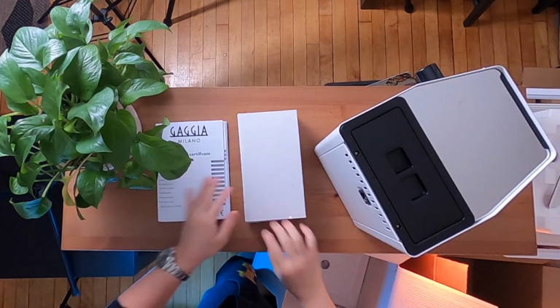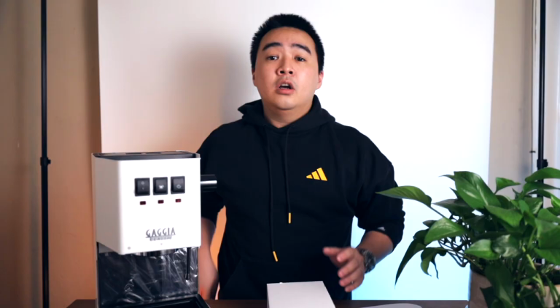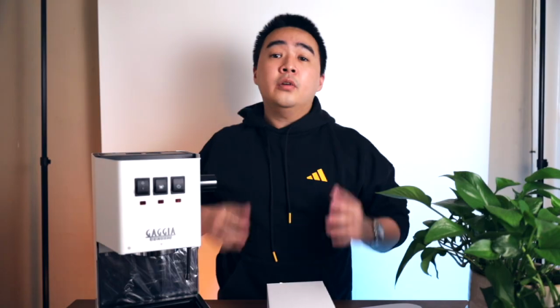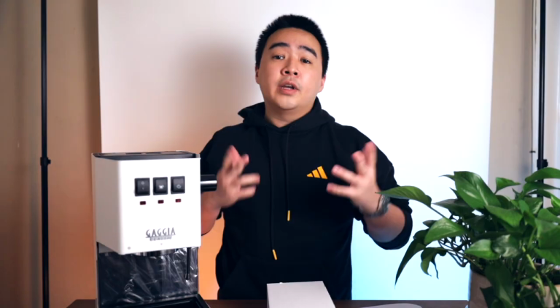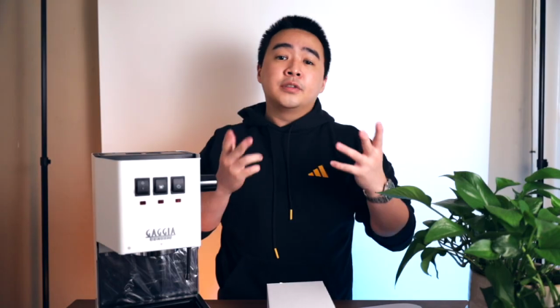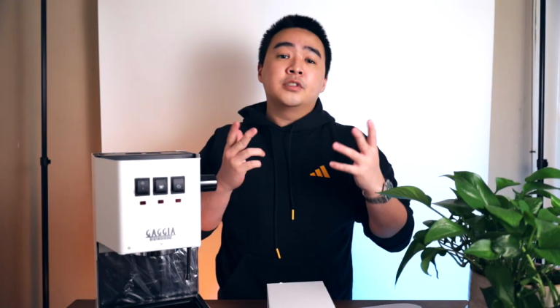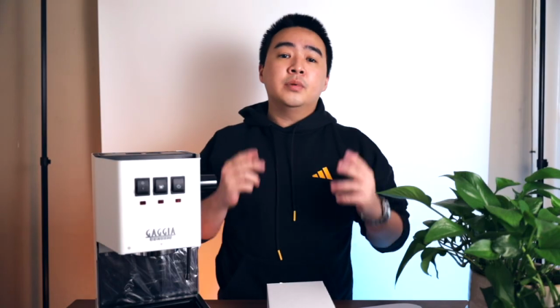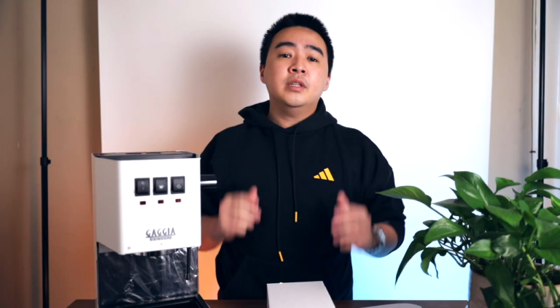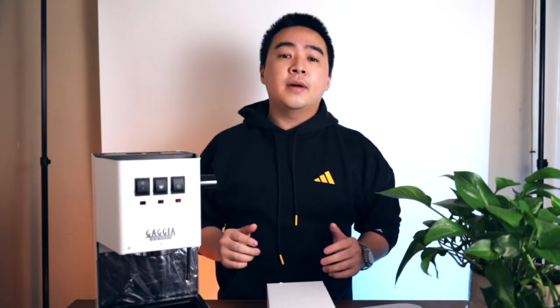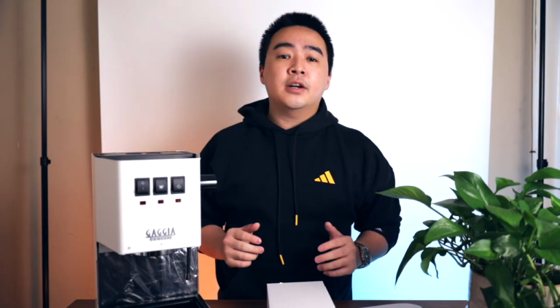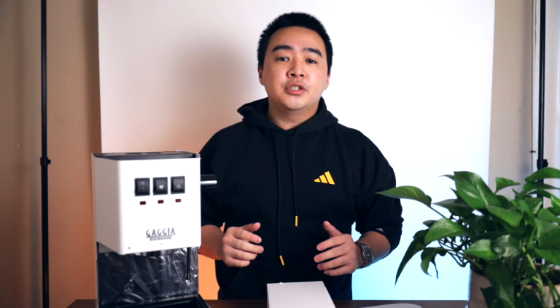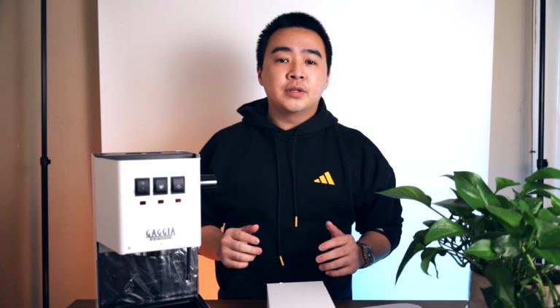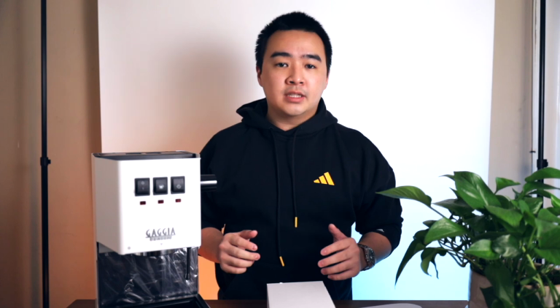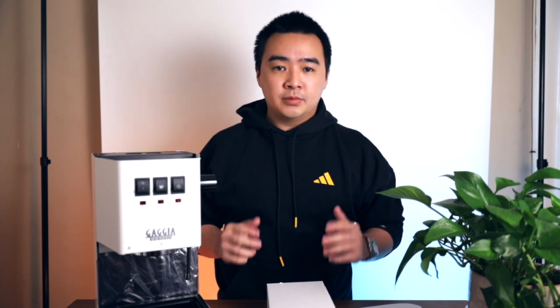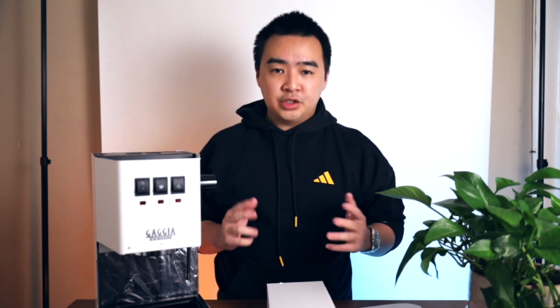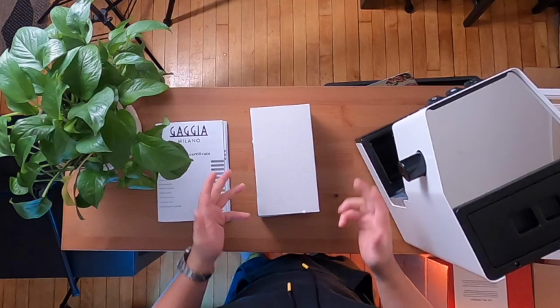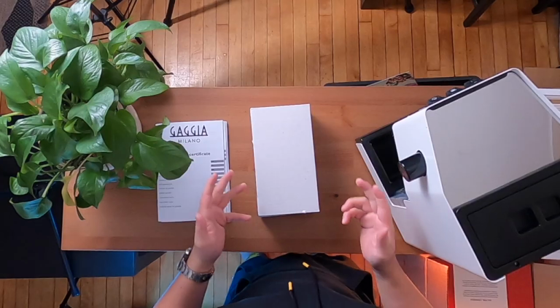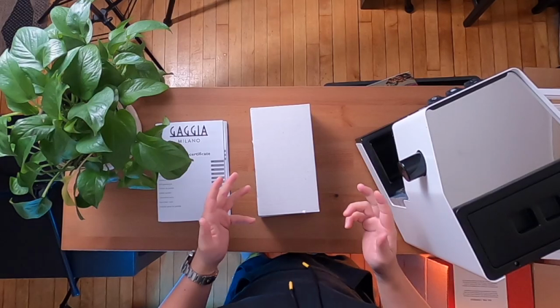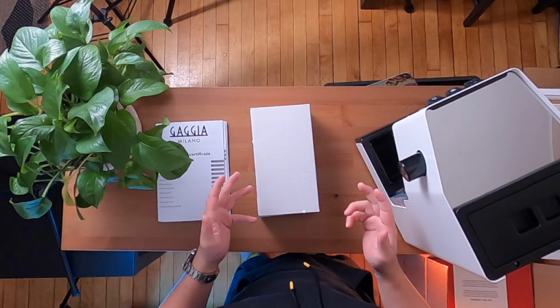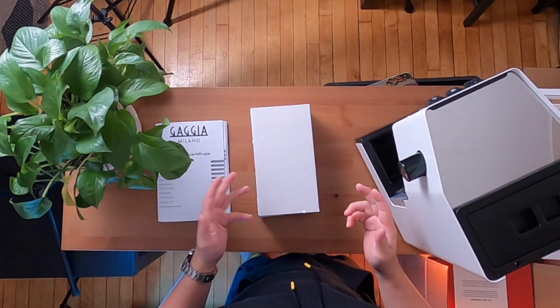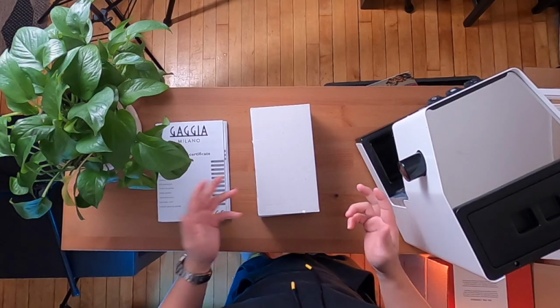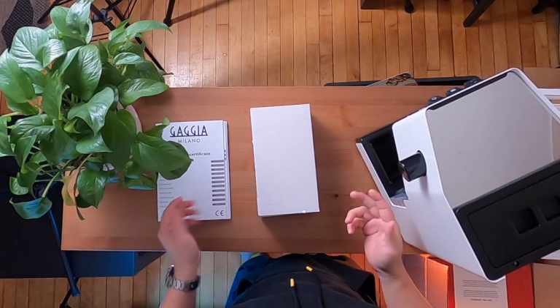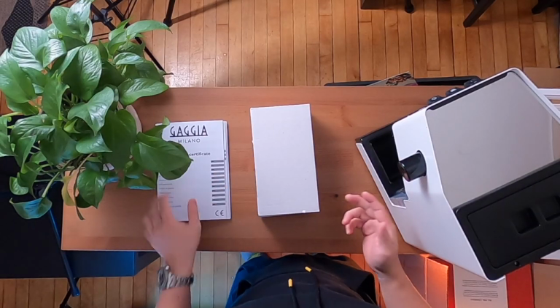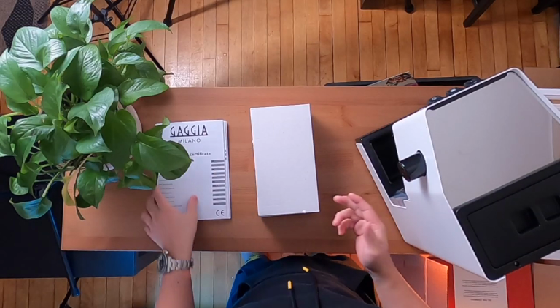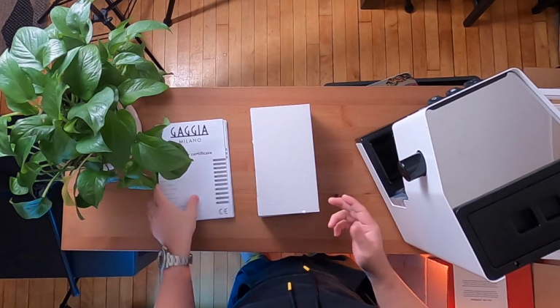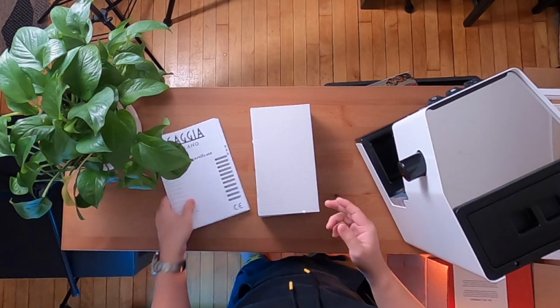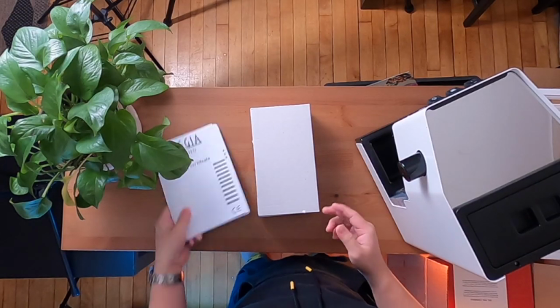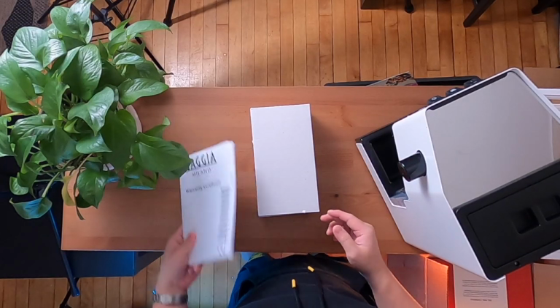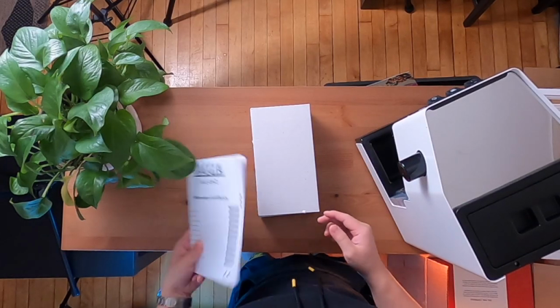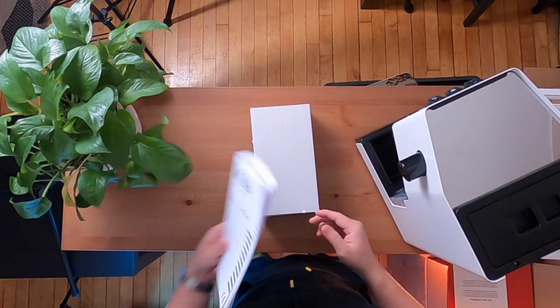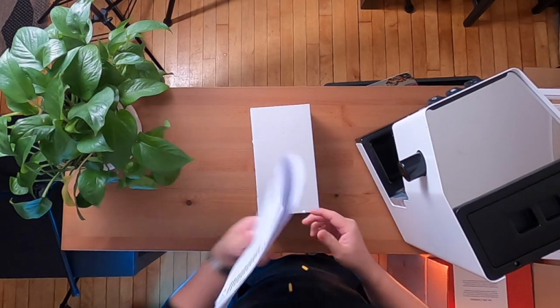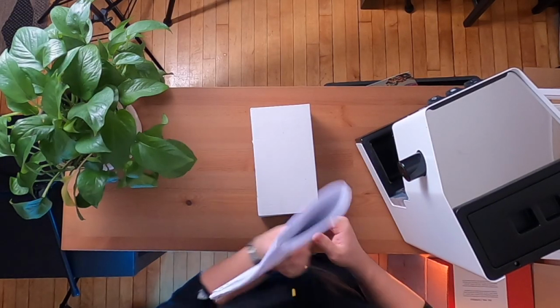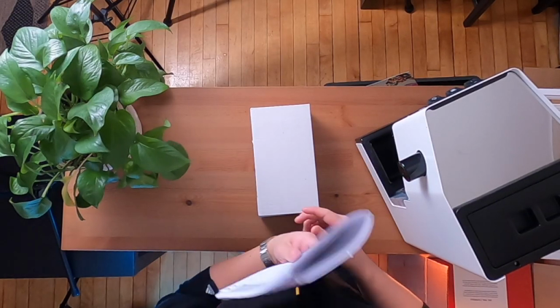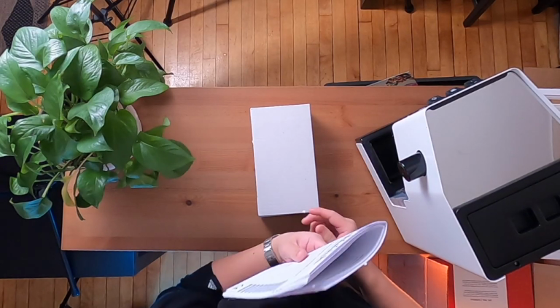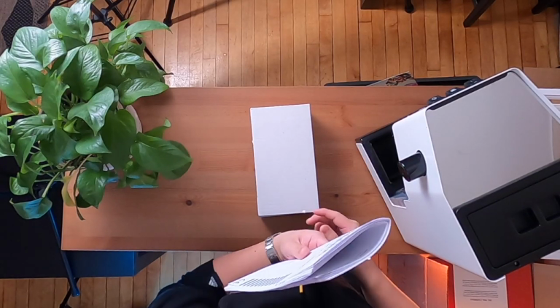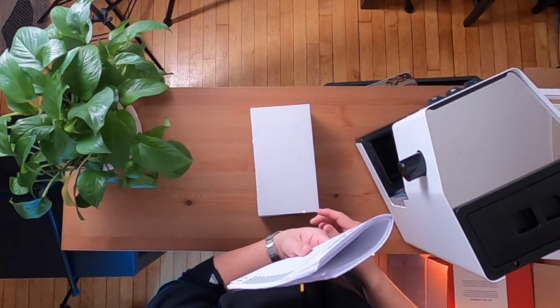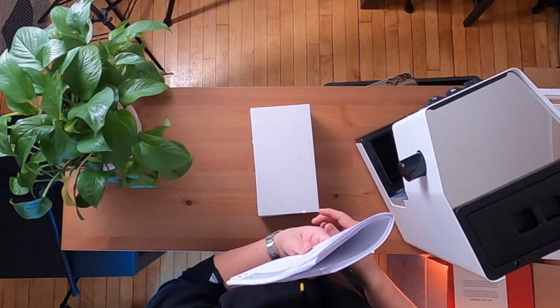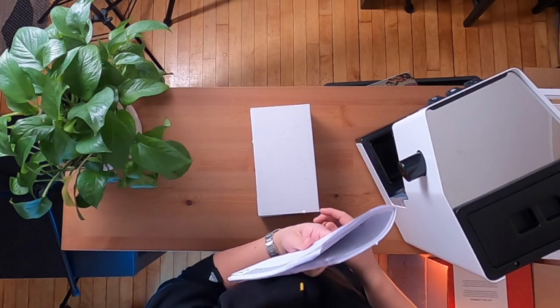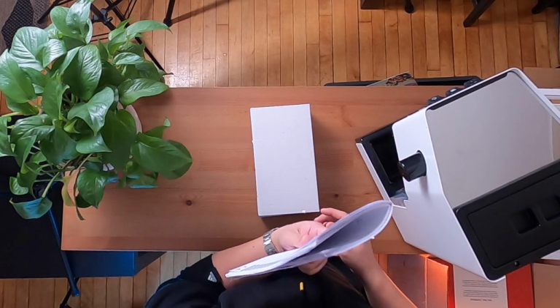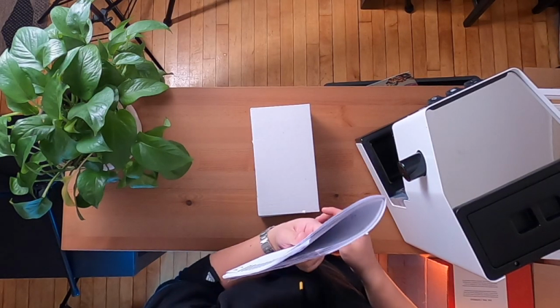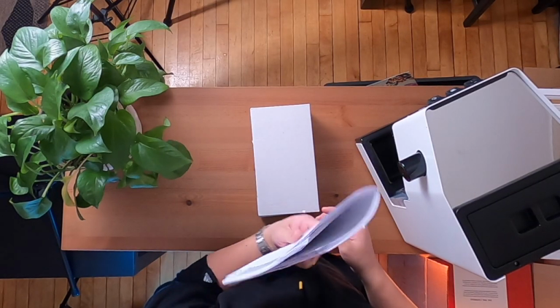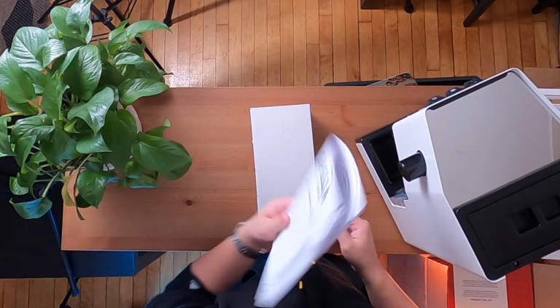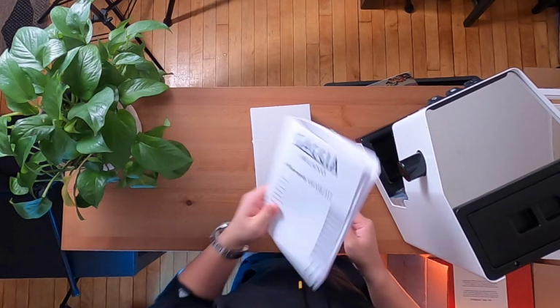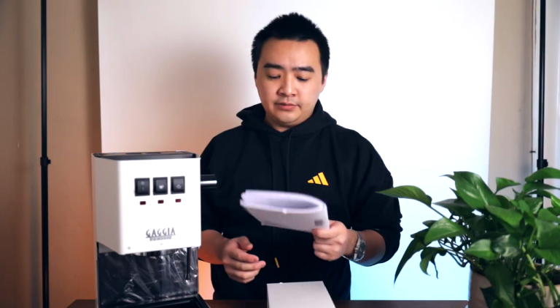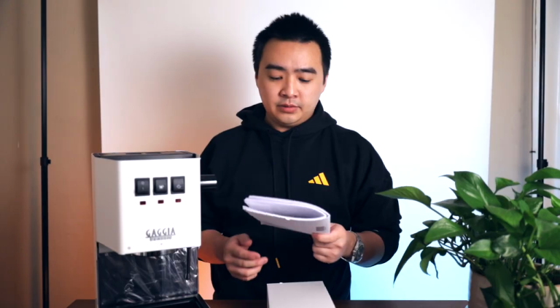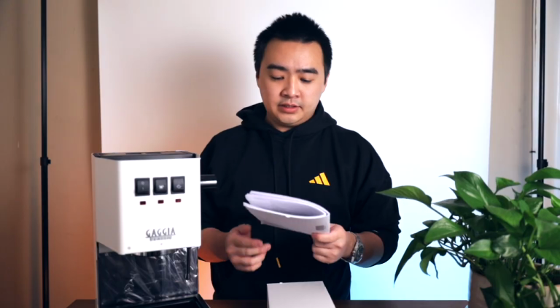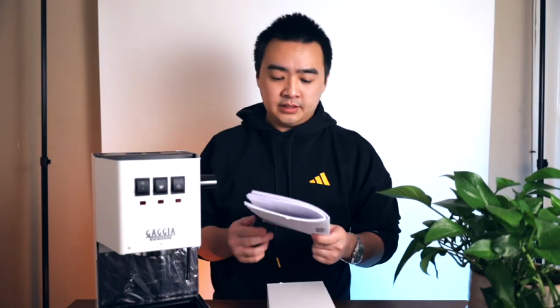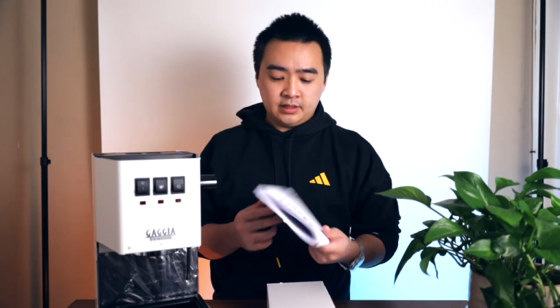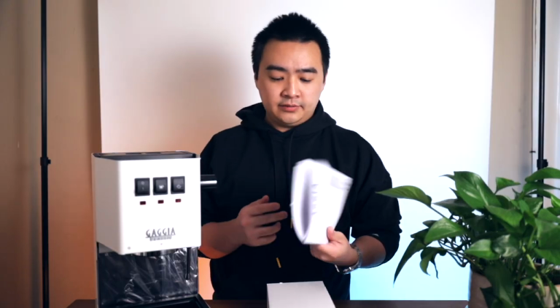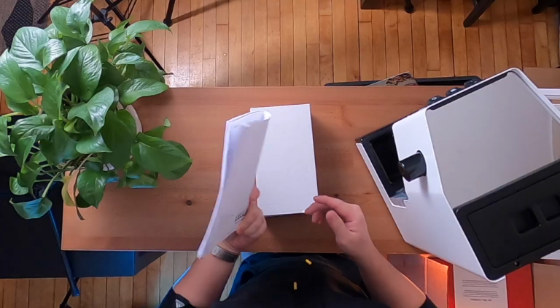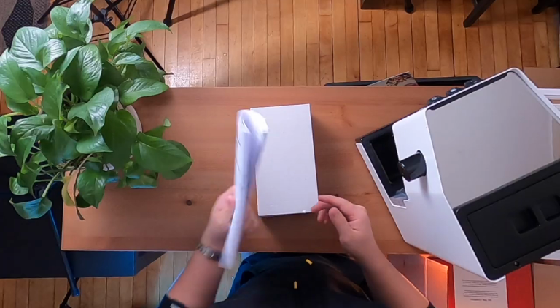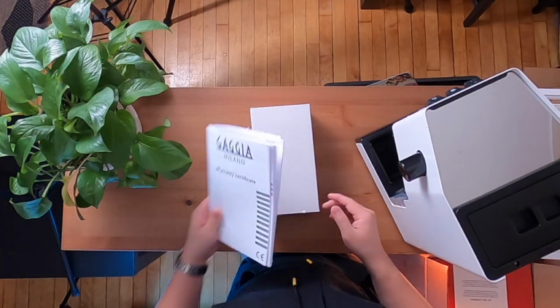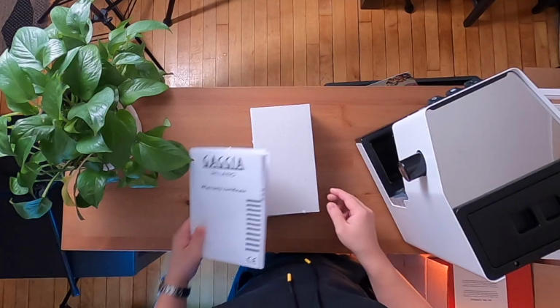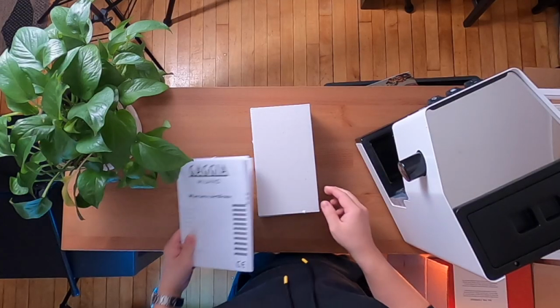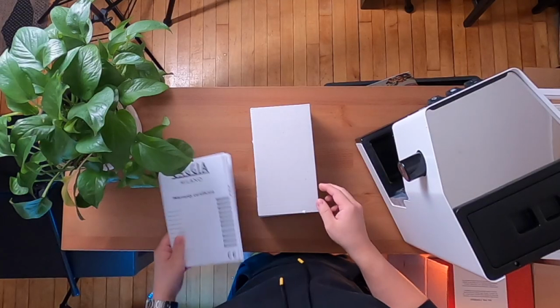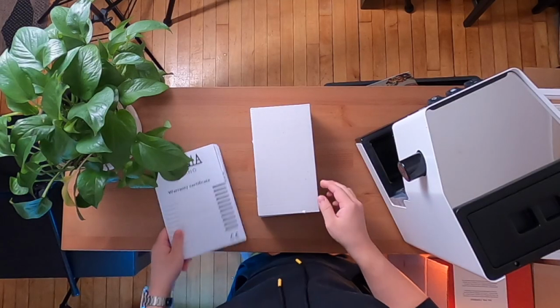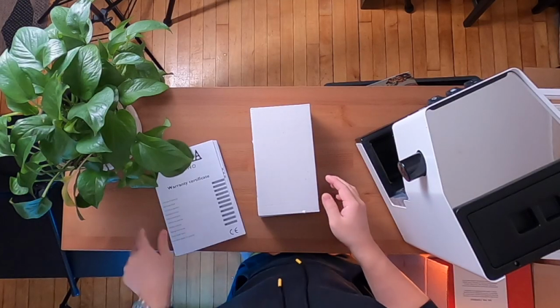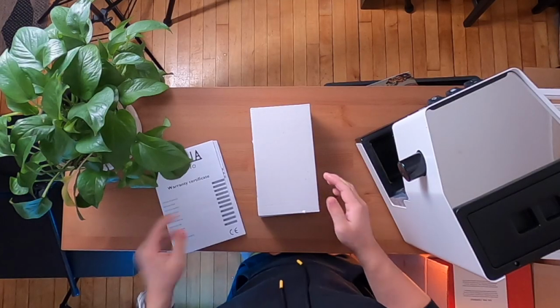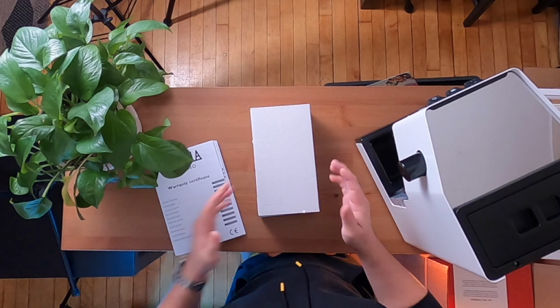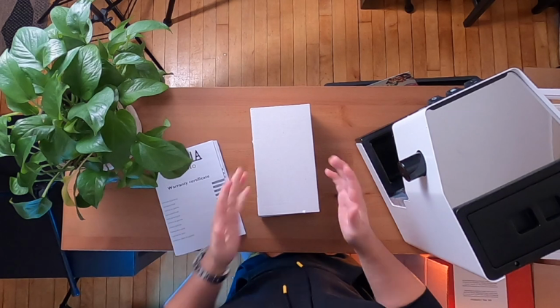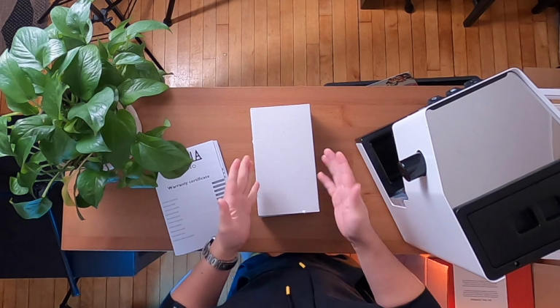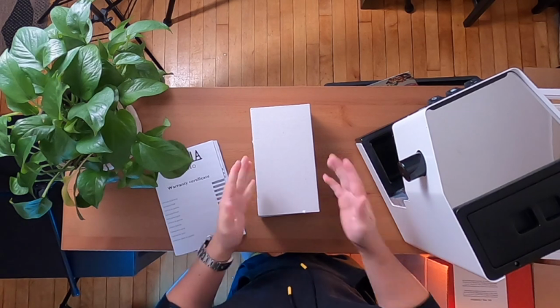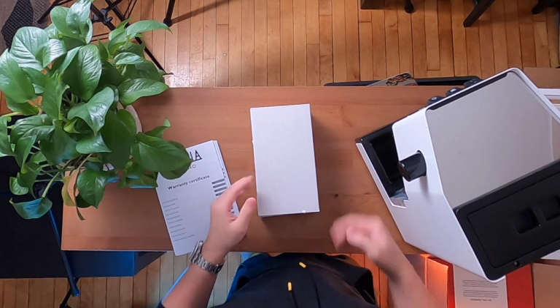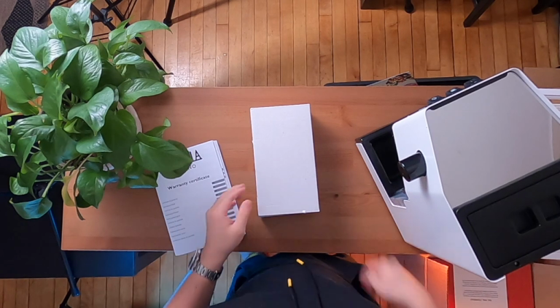So in the box you get the machine itself, a few manufacturer guides with warranty info and stuff, and this box.